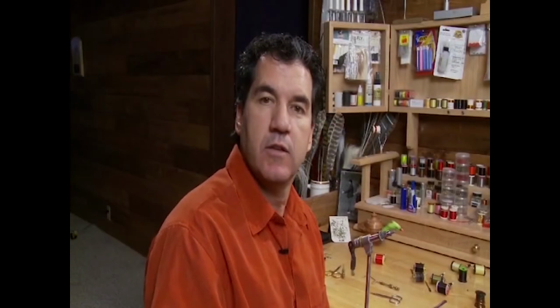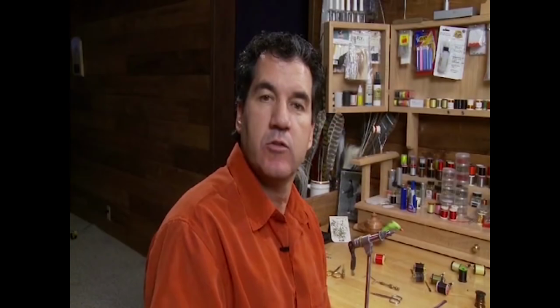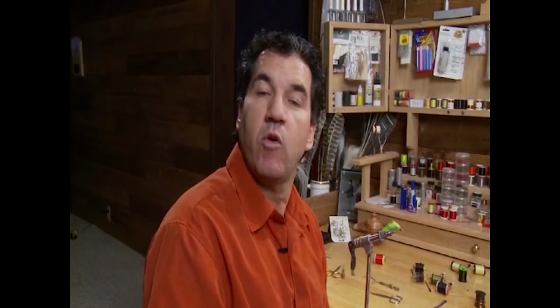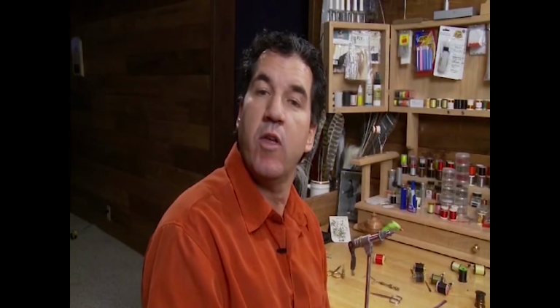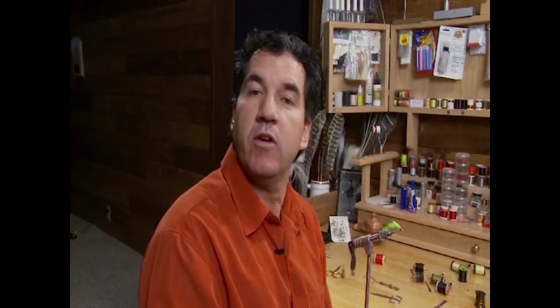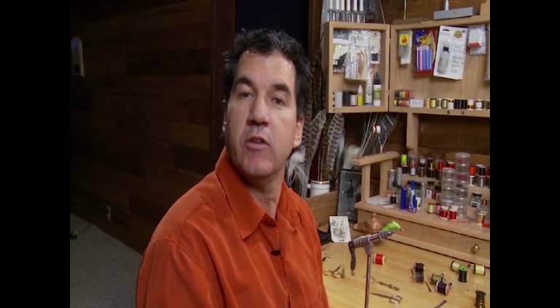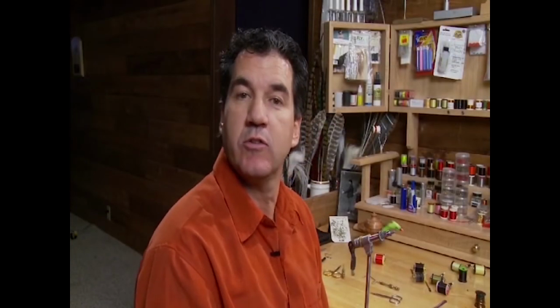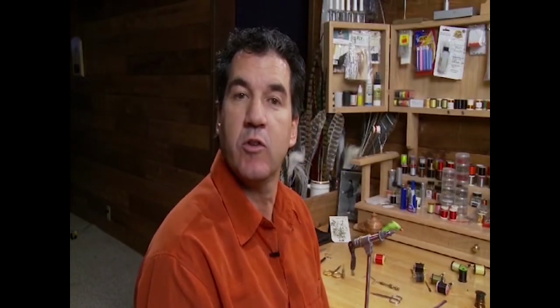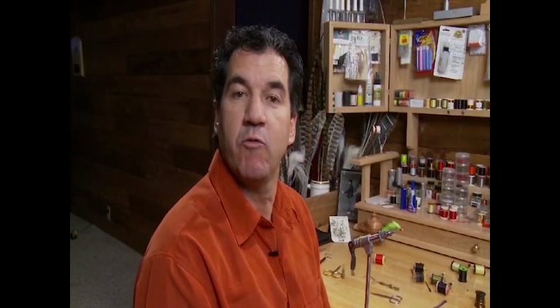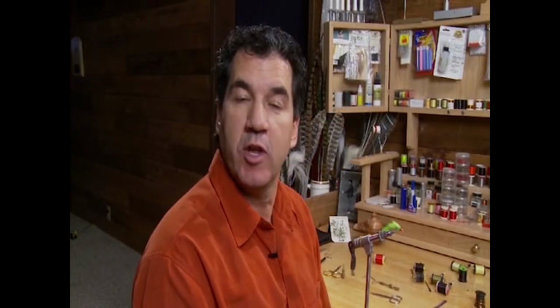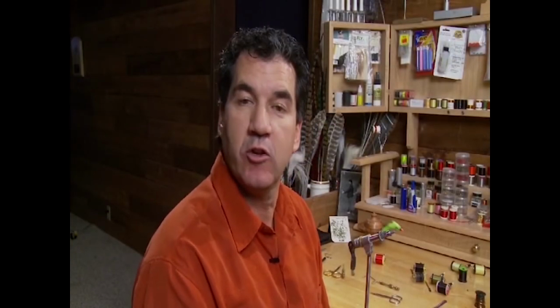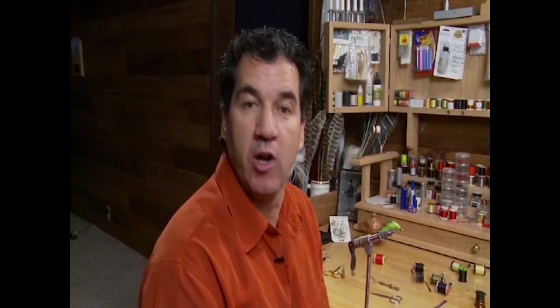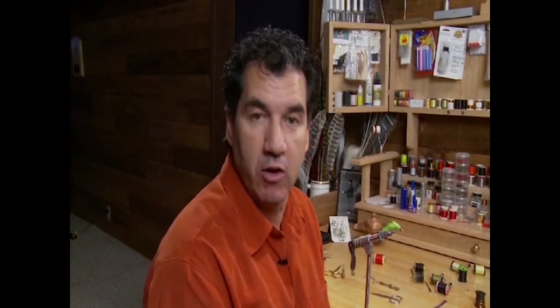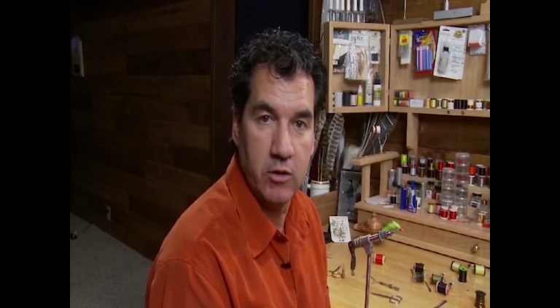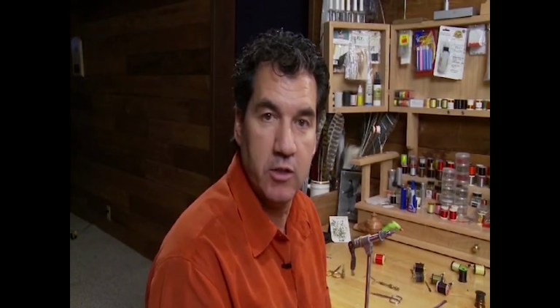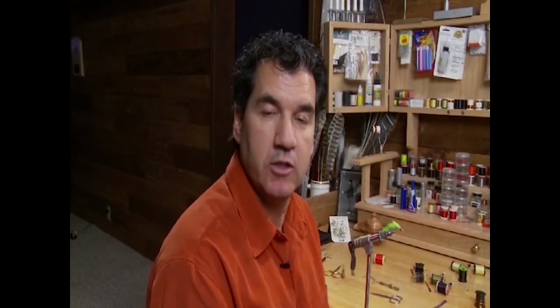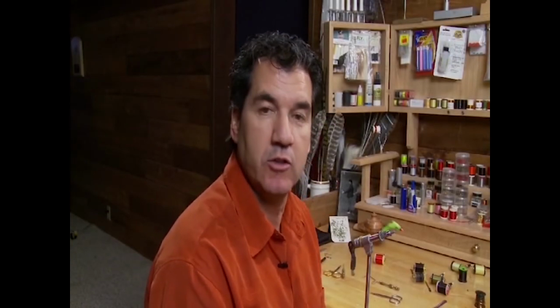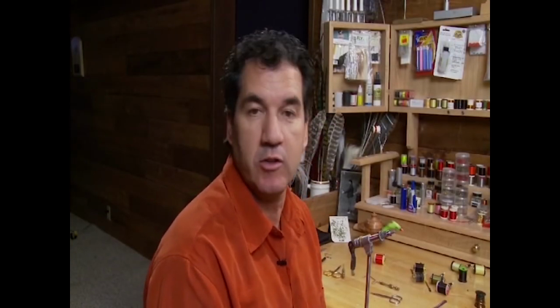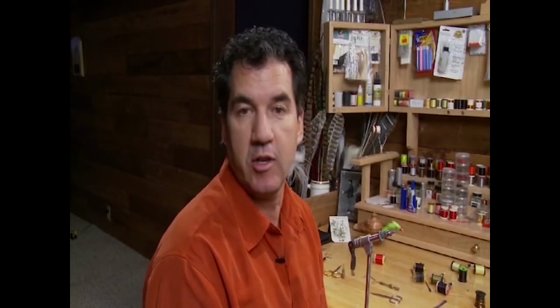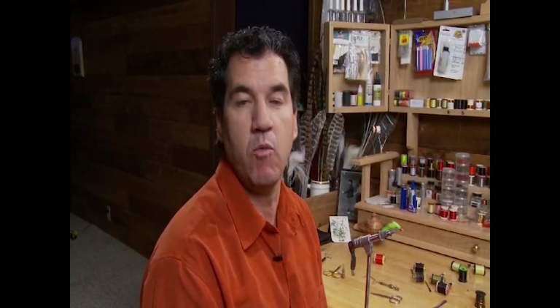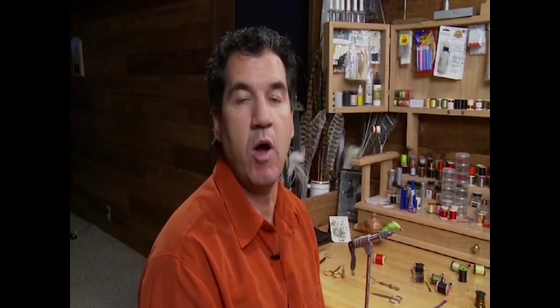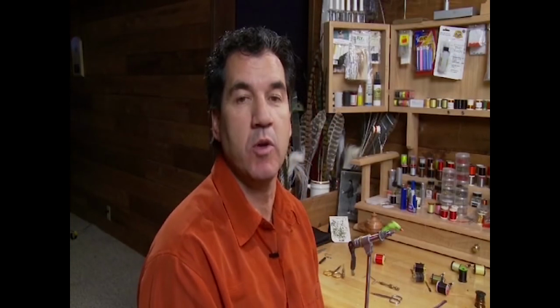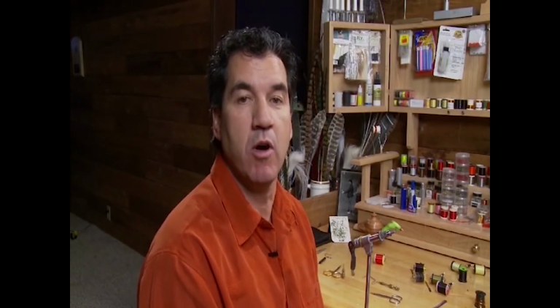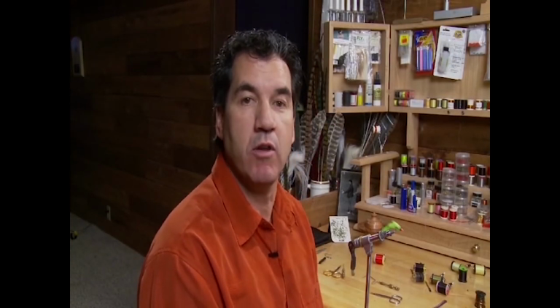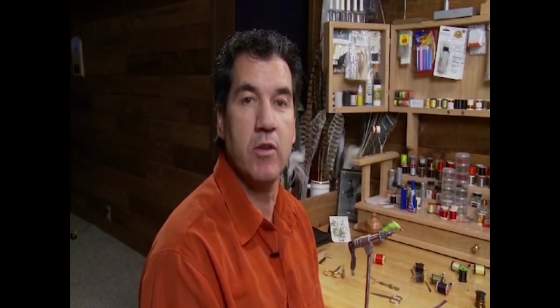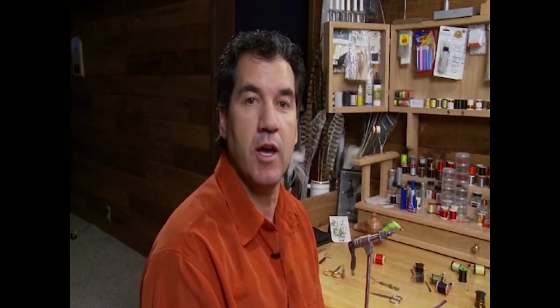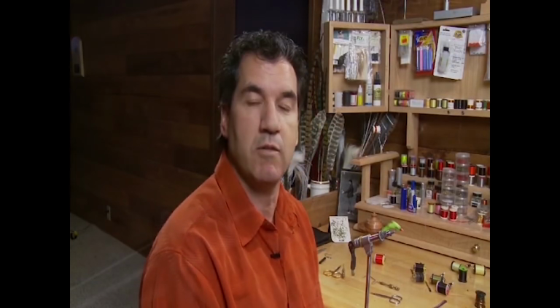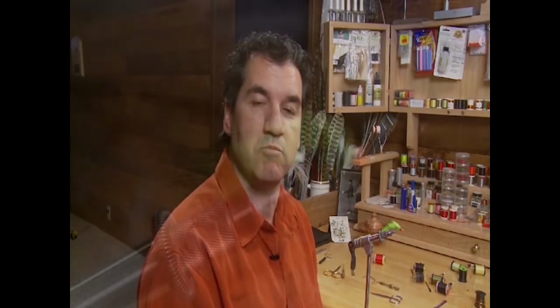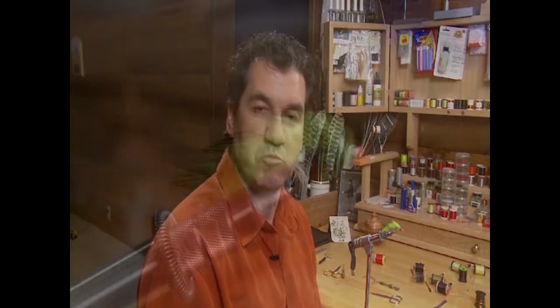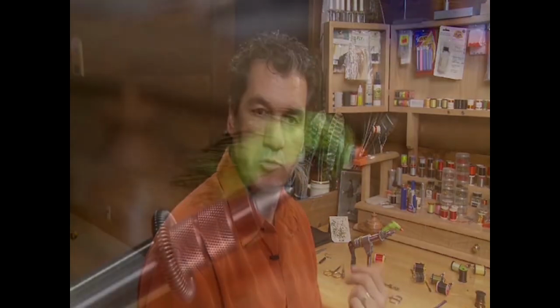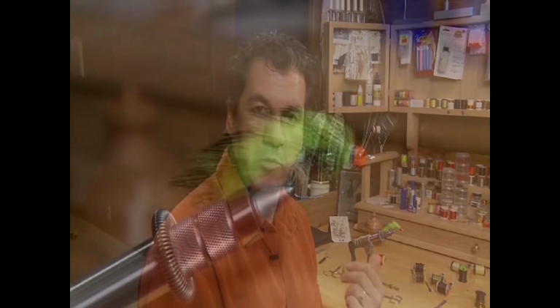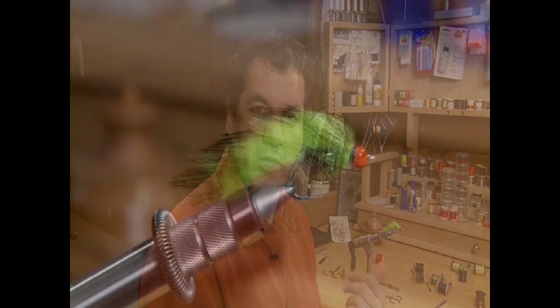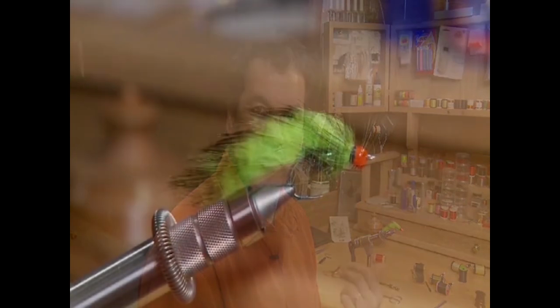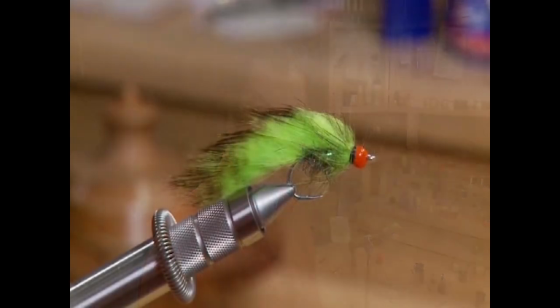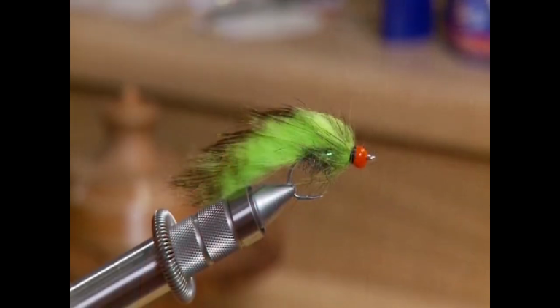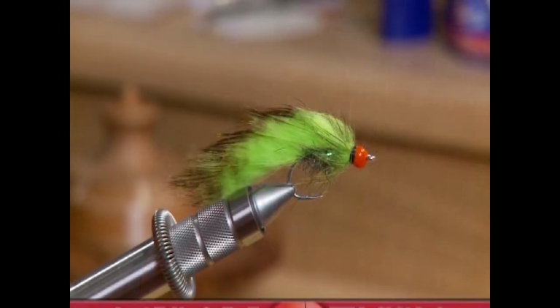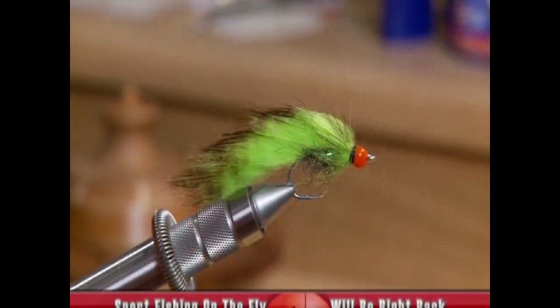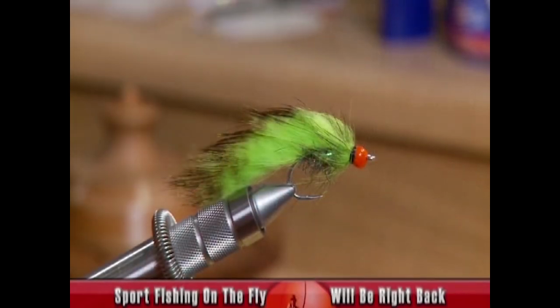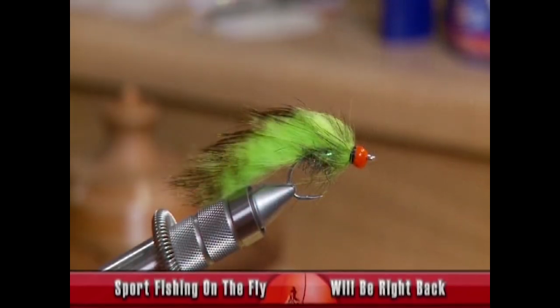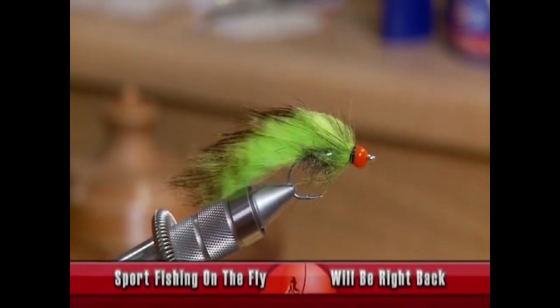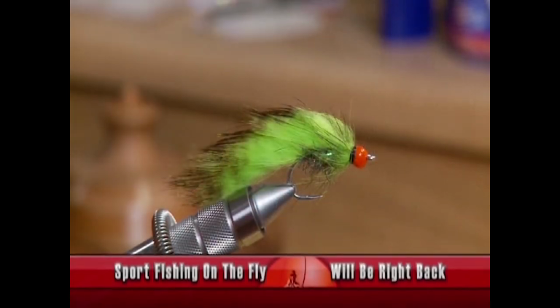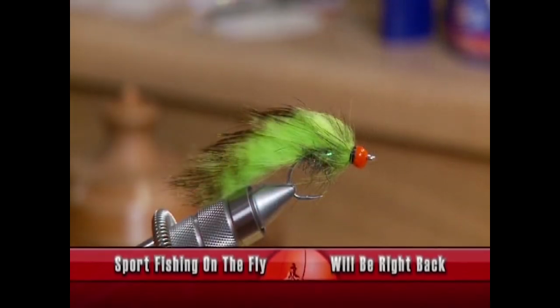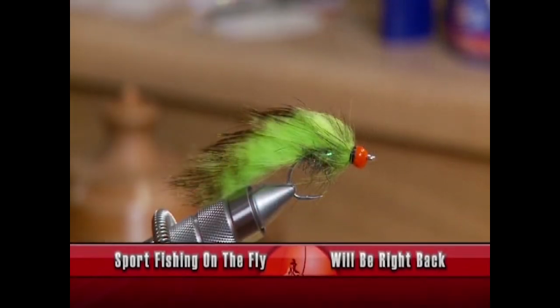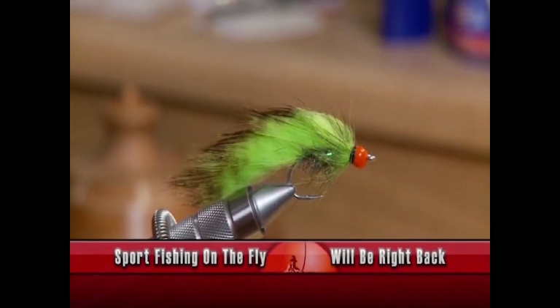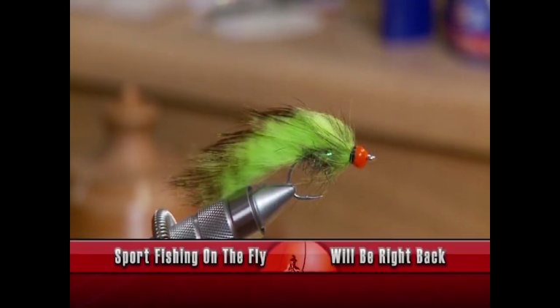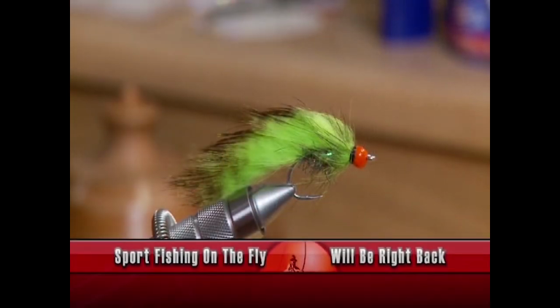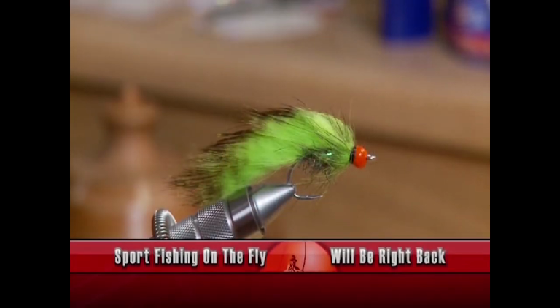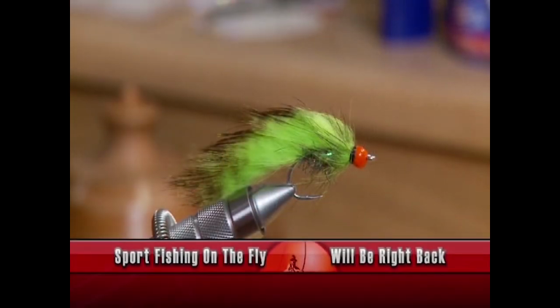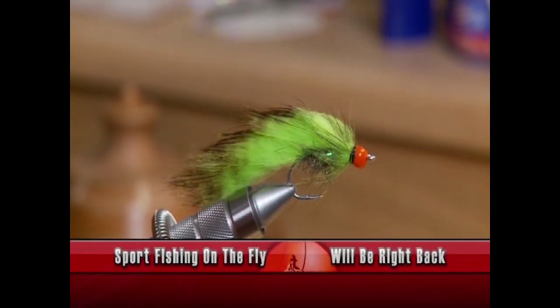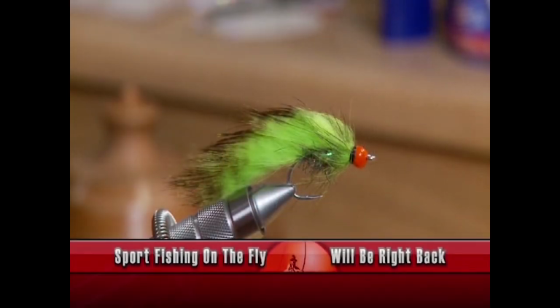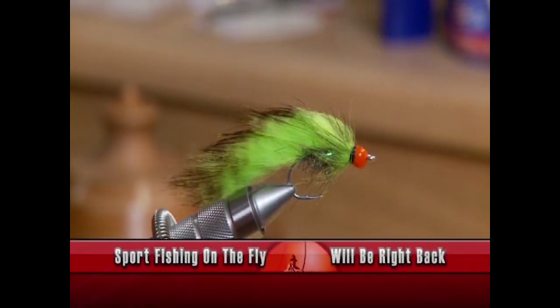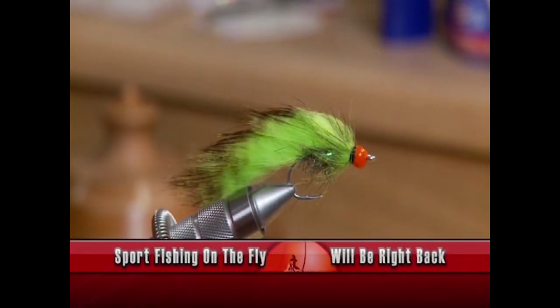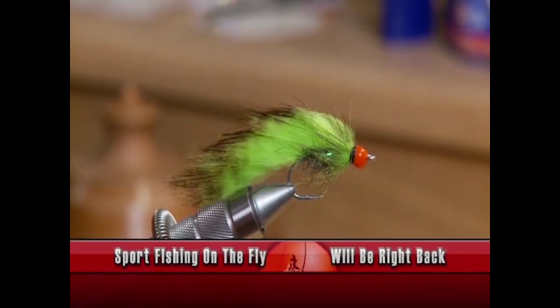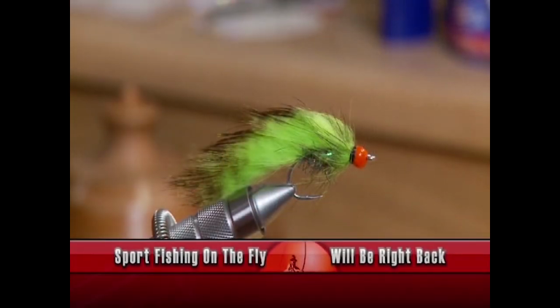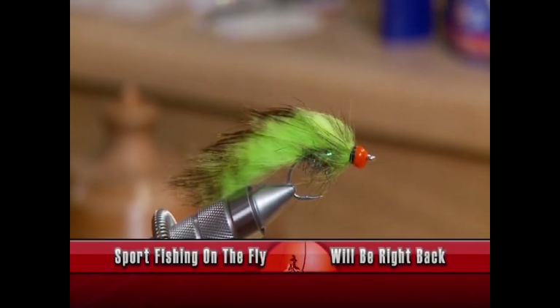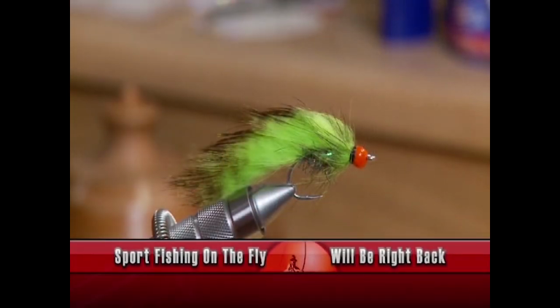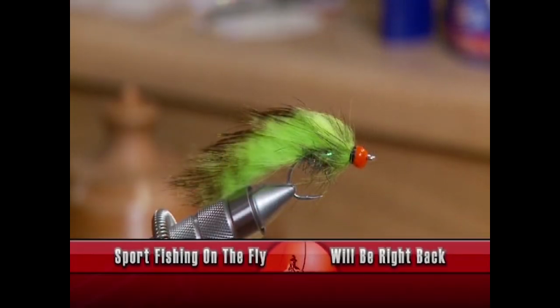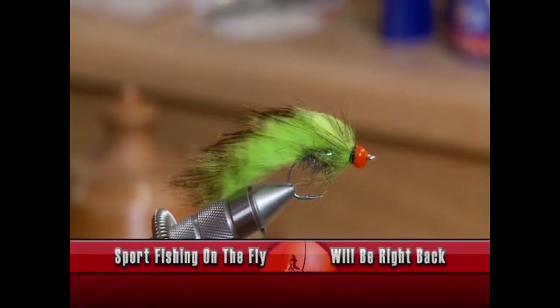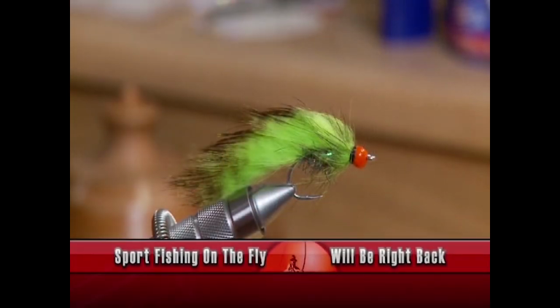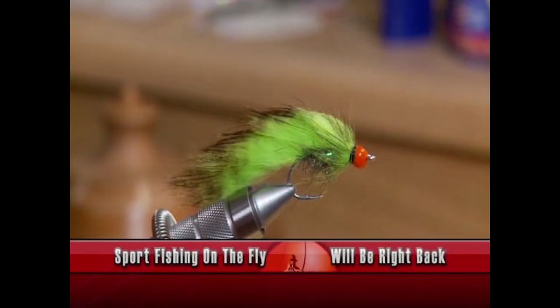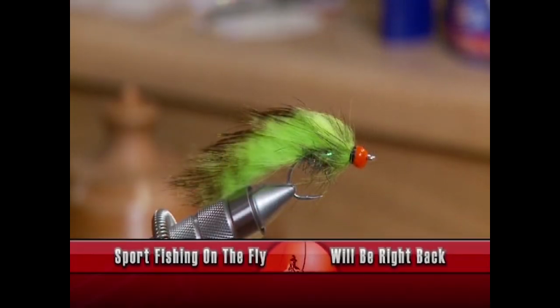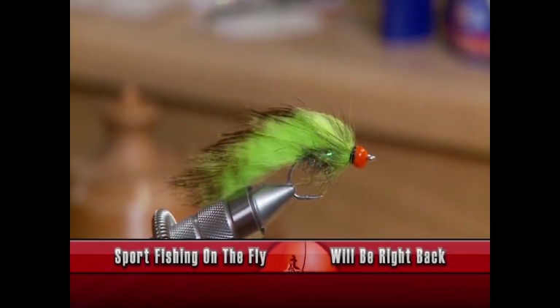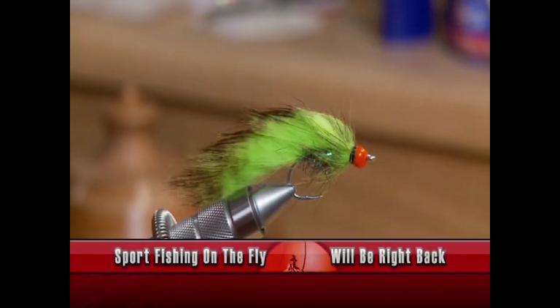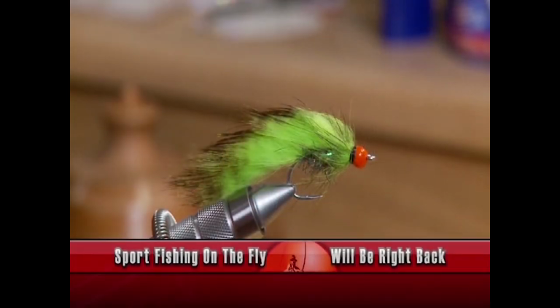And there it is — the Hulk. You can tell why we call it that: it's big, it's green, it's ugly, but it does catch a lot of walleye. Give it a try.